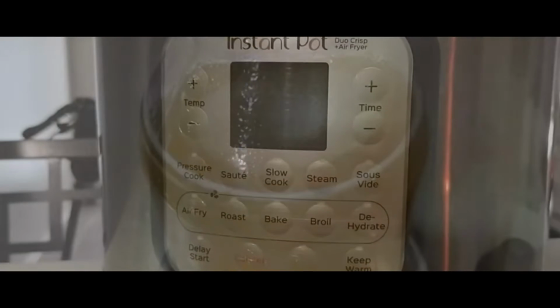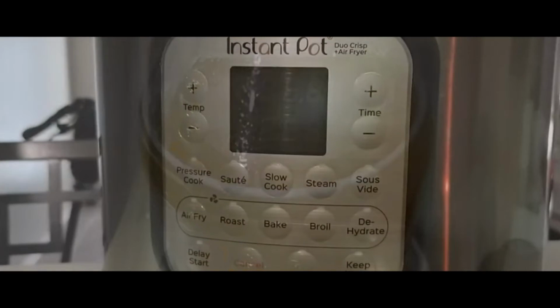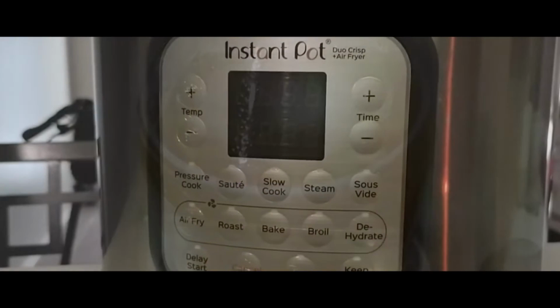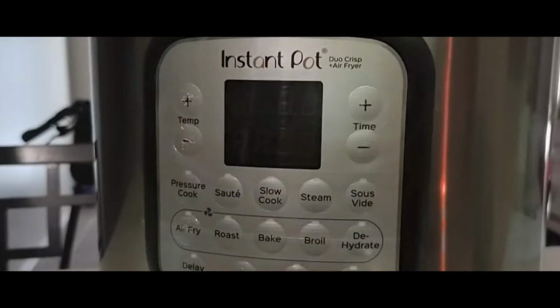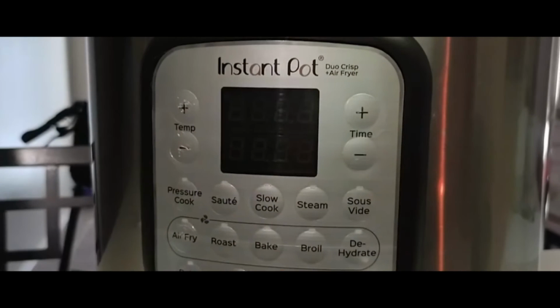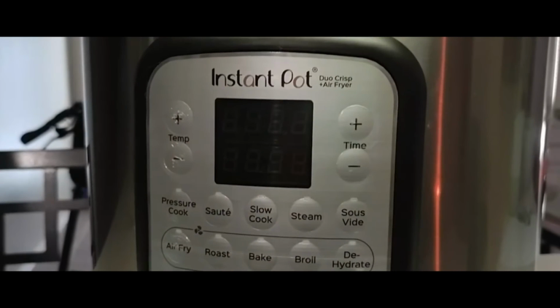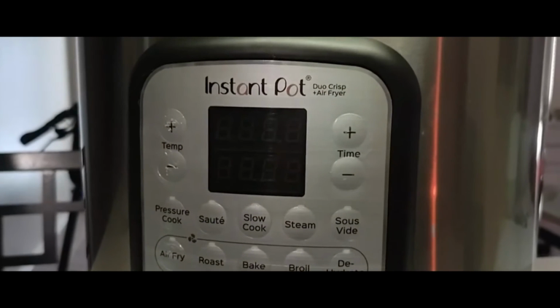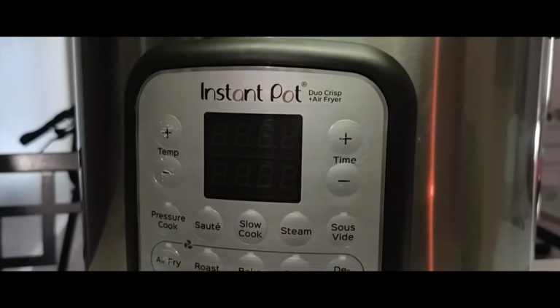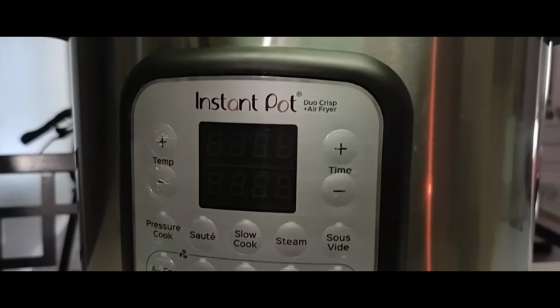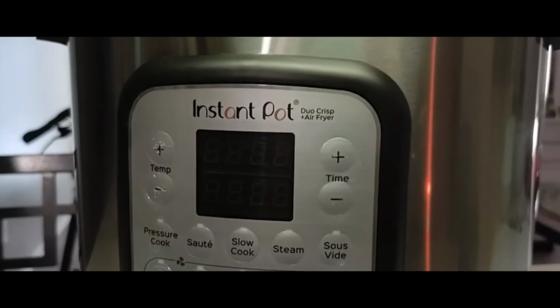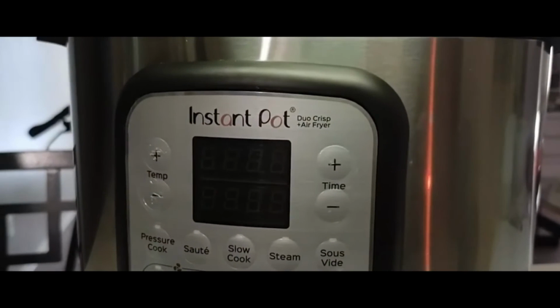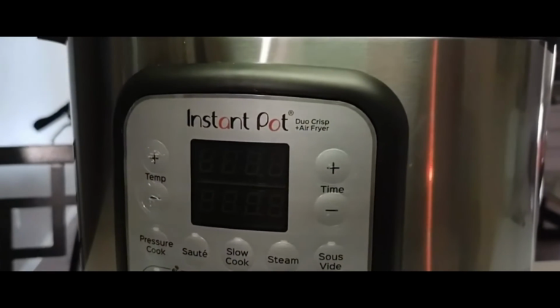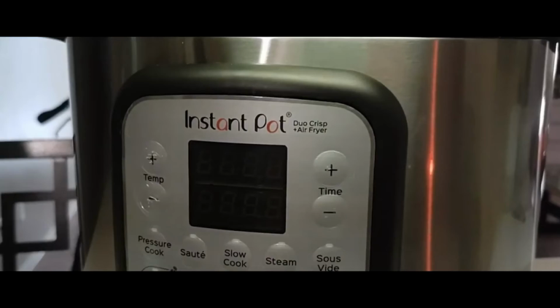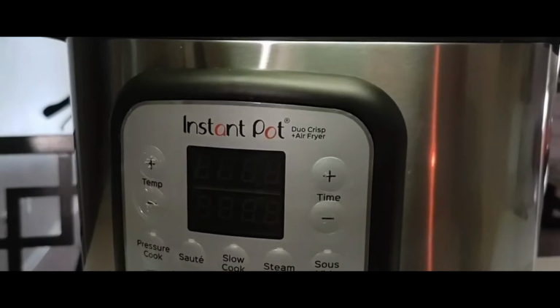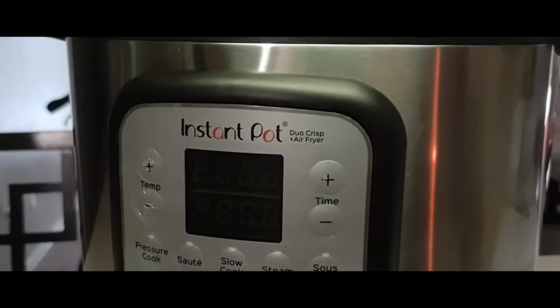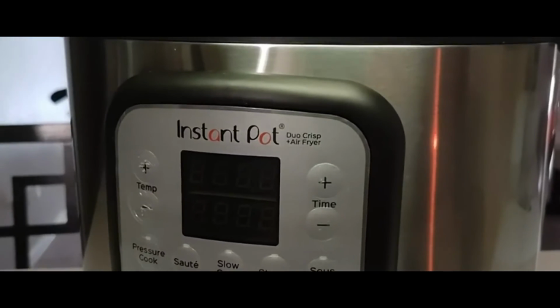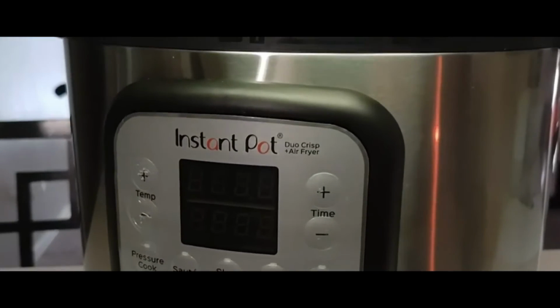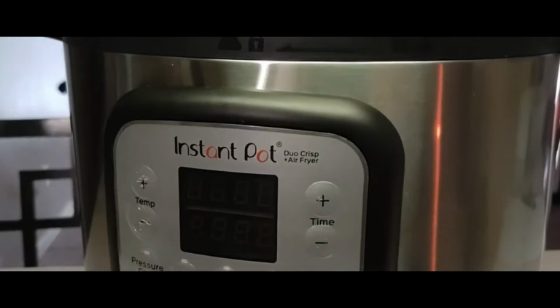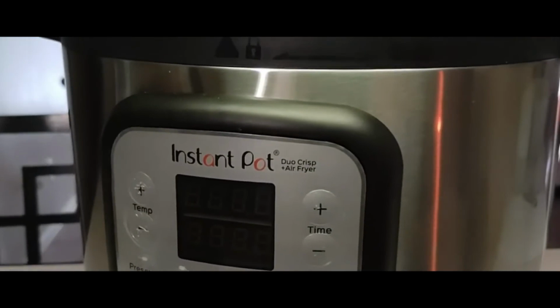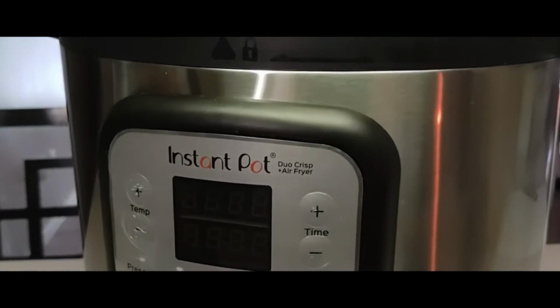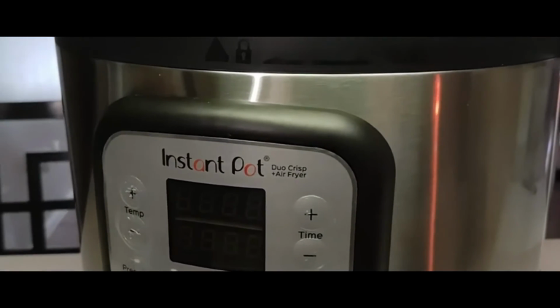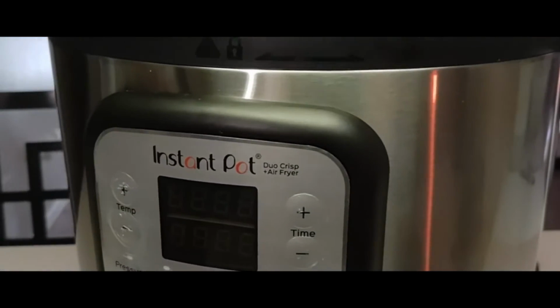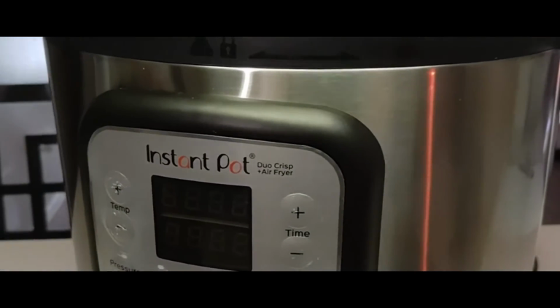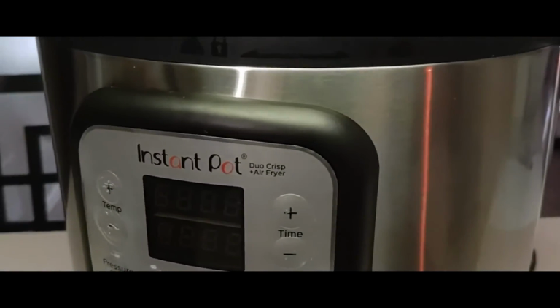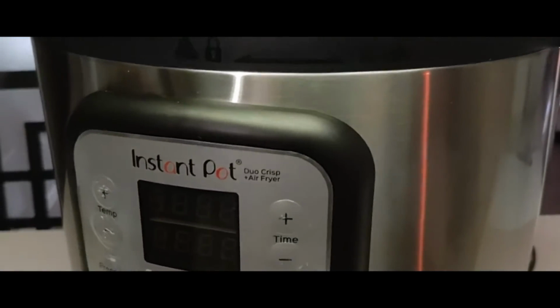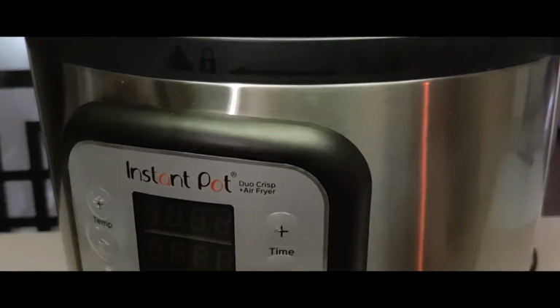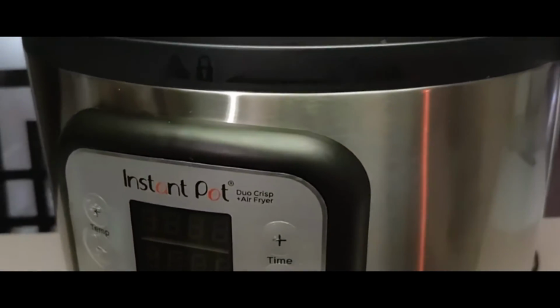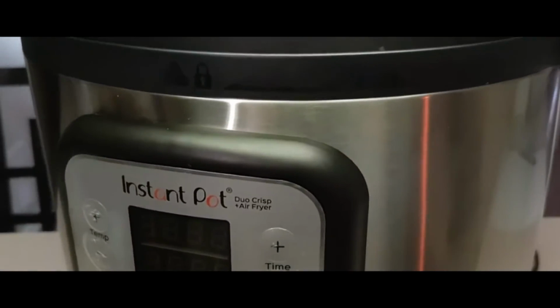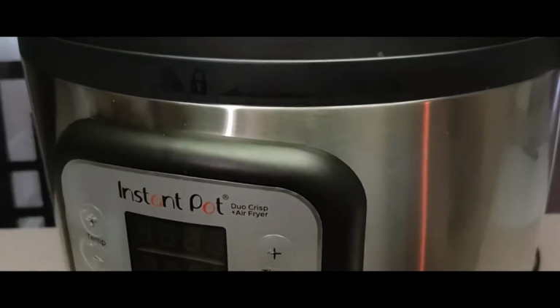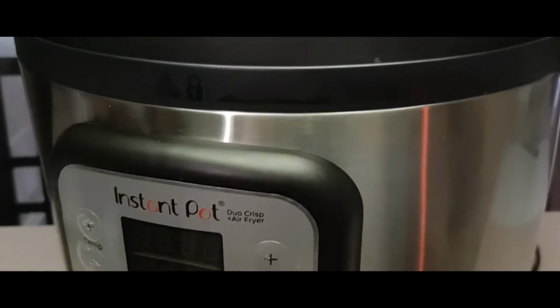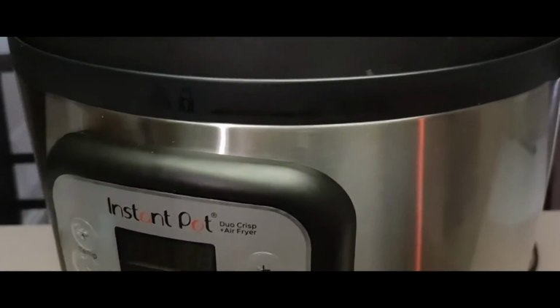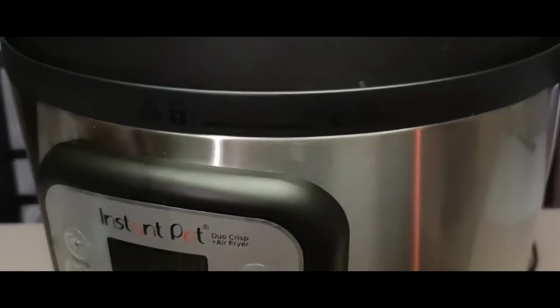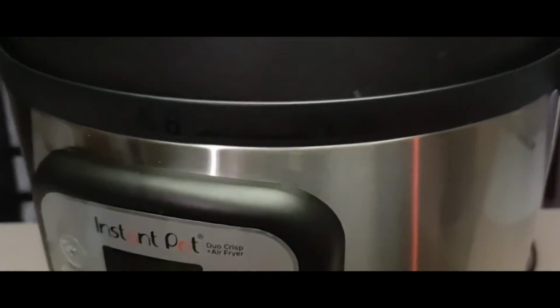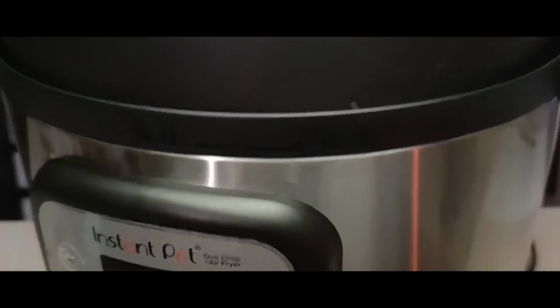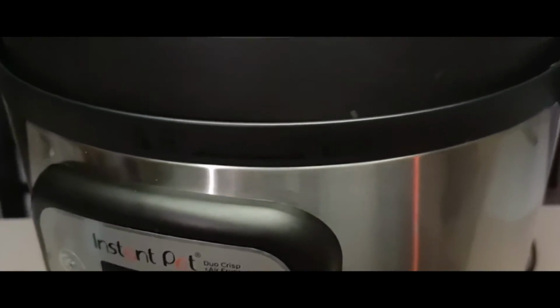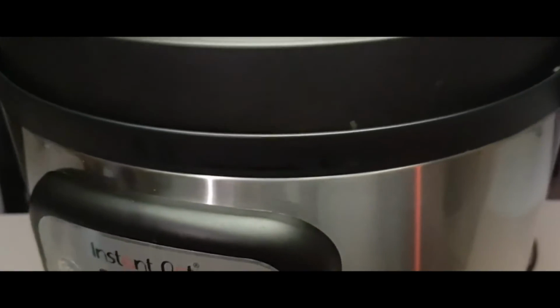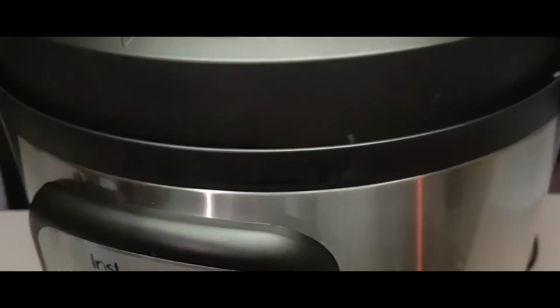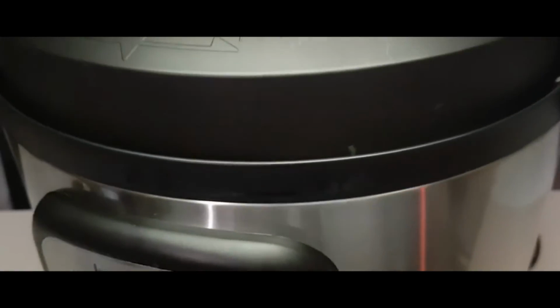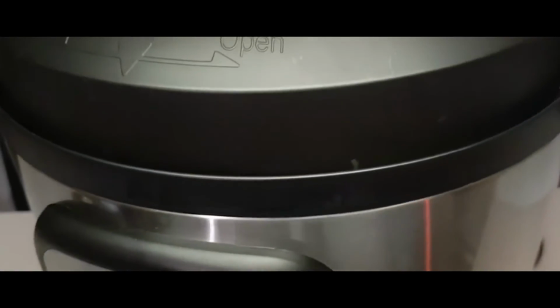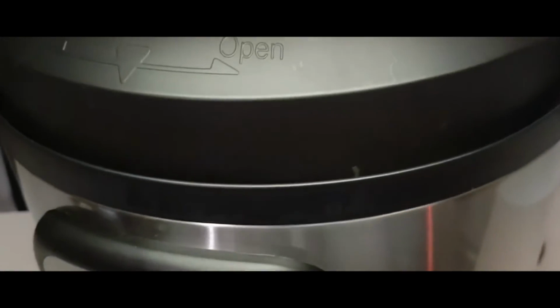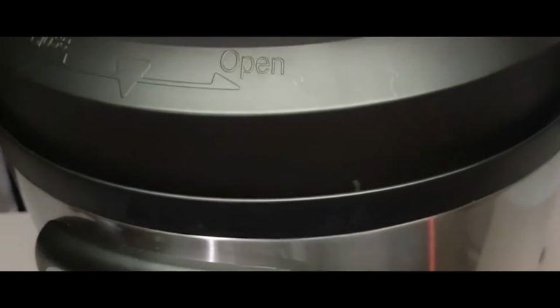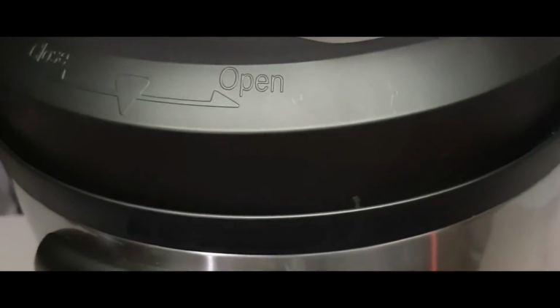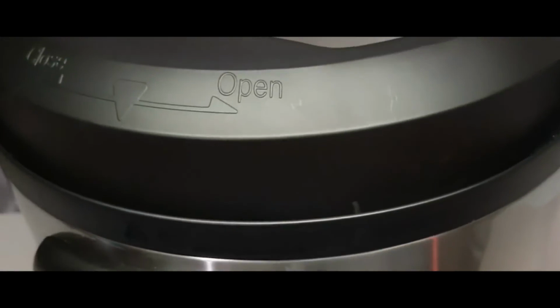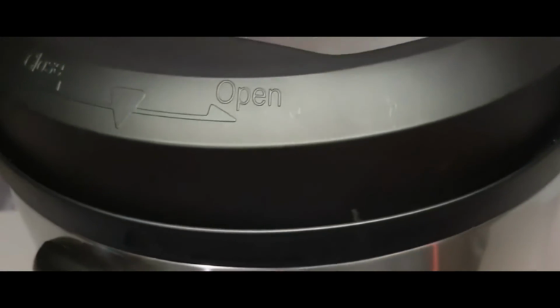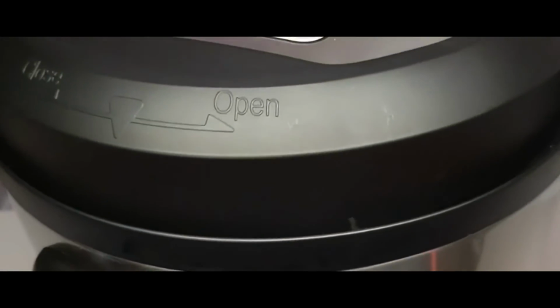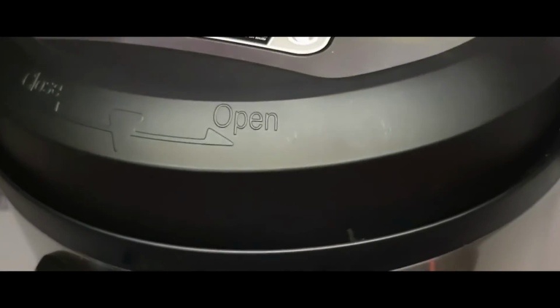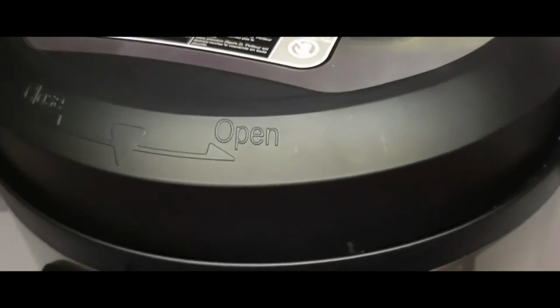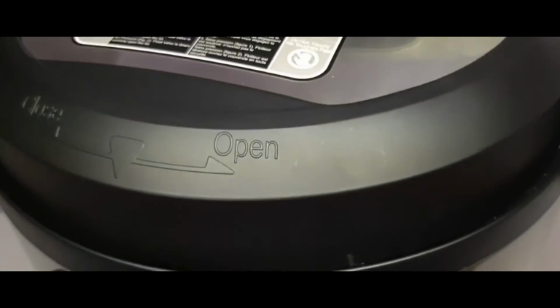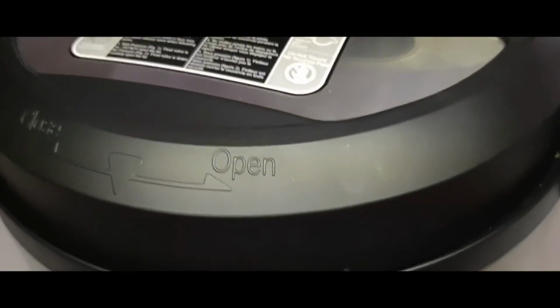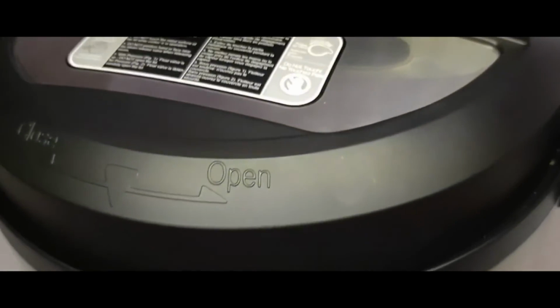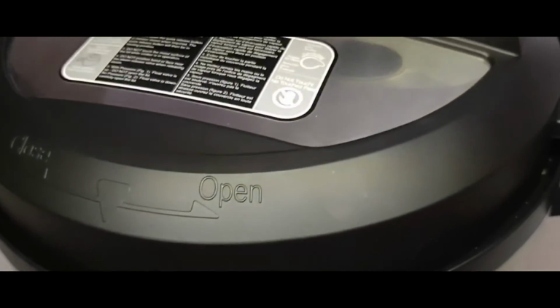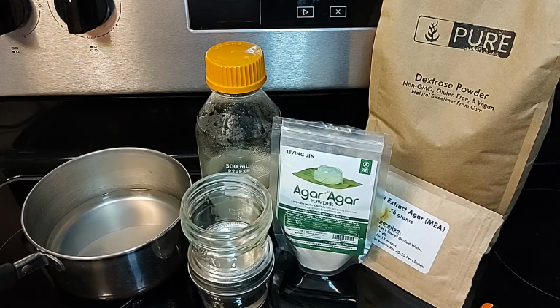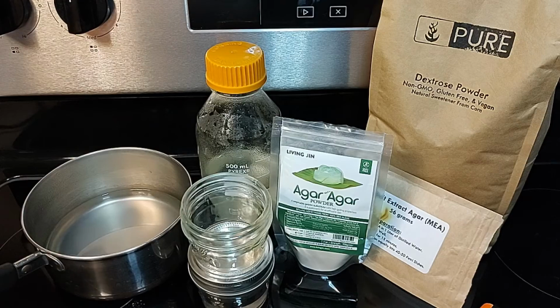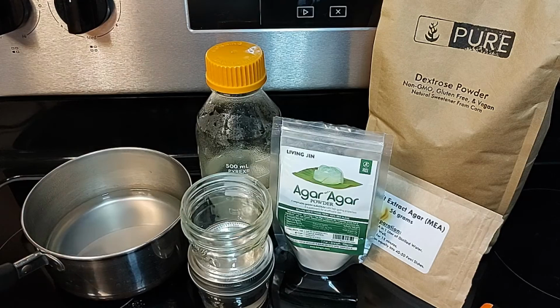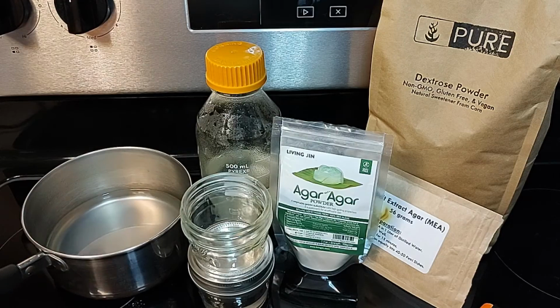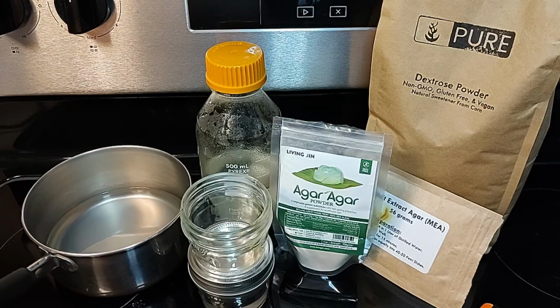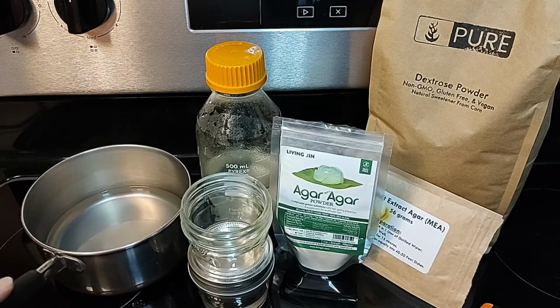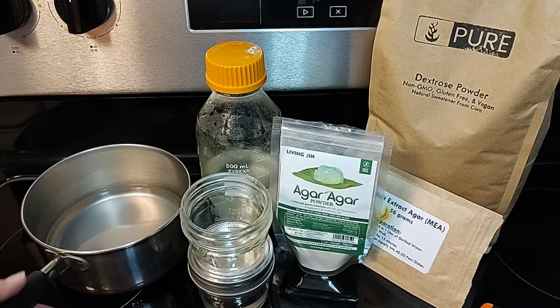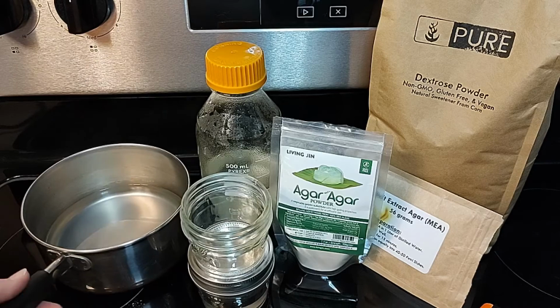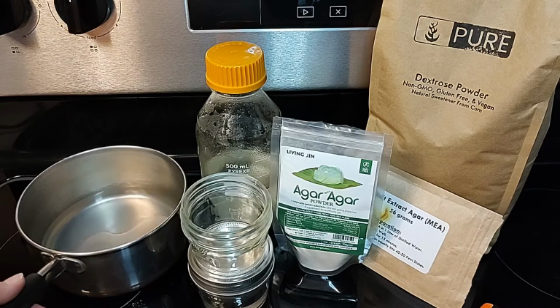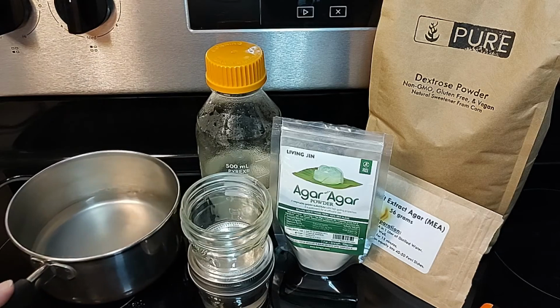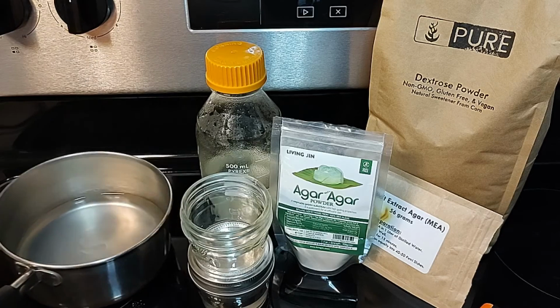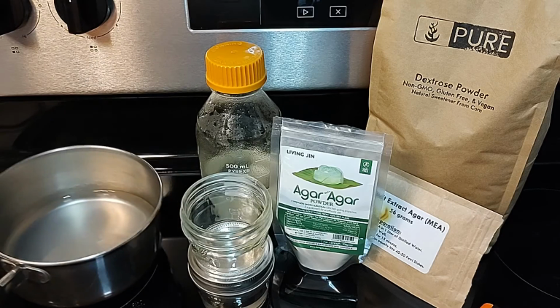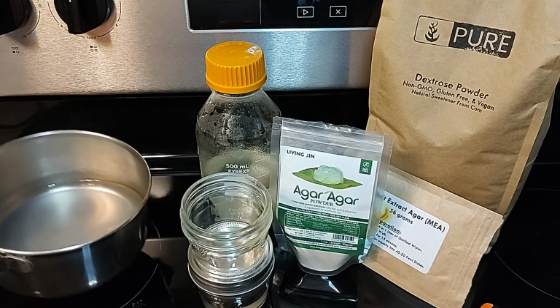Pressure cook for no longer than 20 minutes at 15 PSI, so you don't caramelize the sugars or overcook the nutrients.